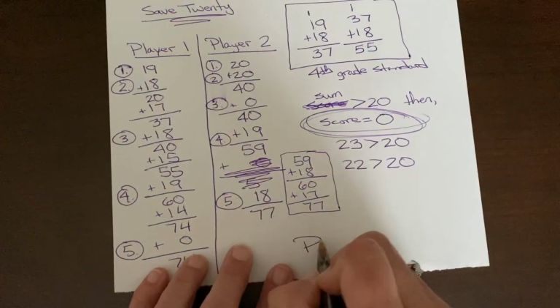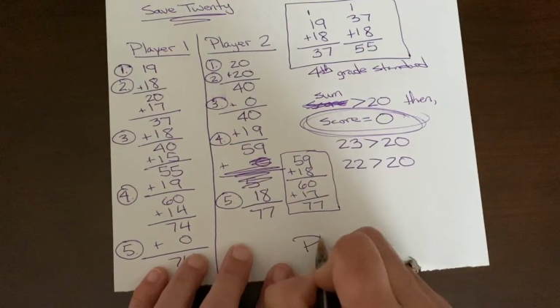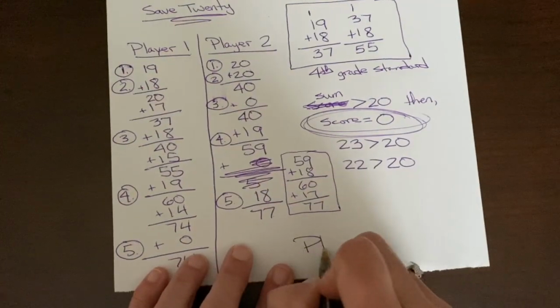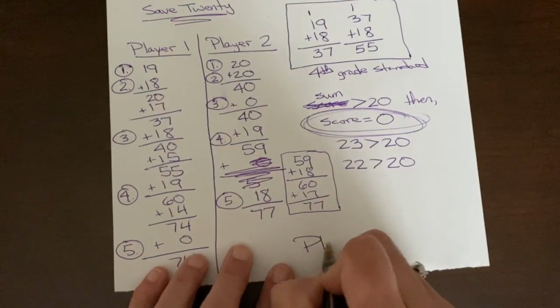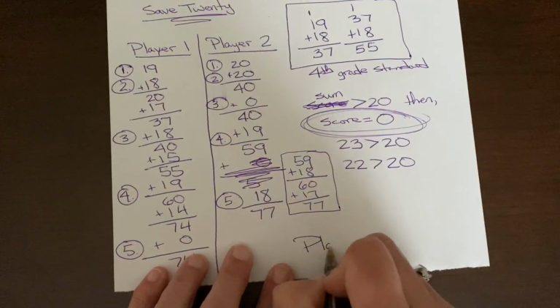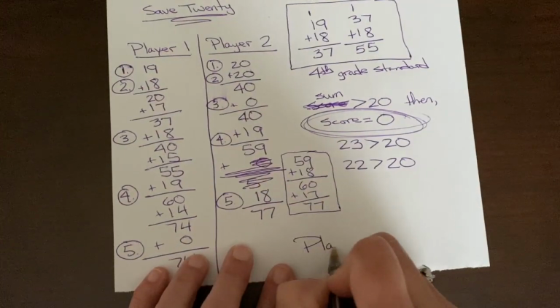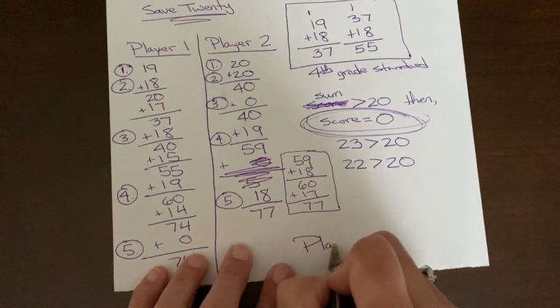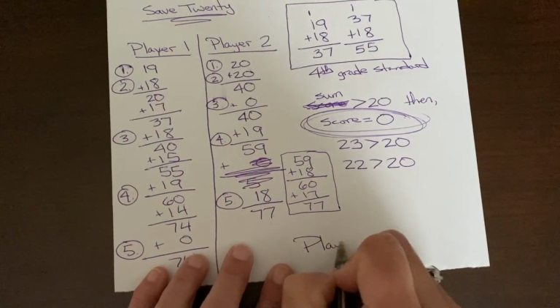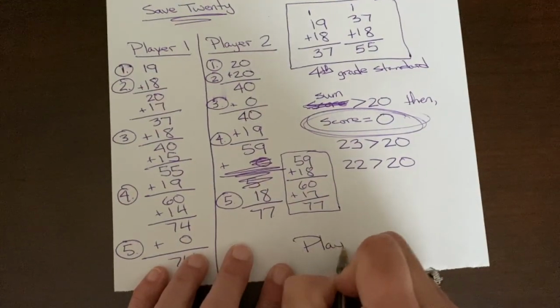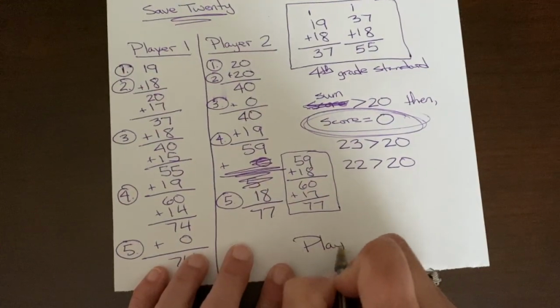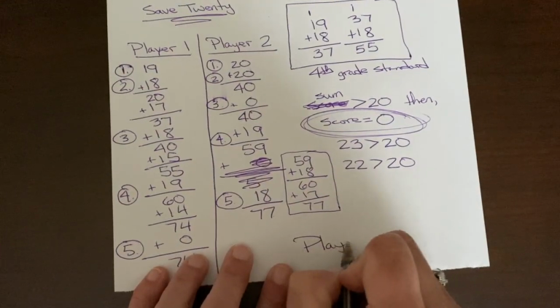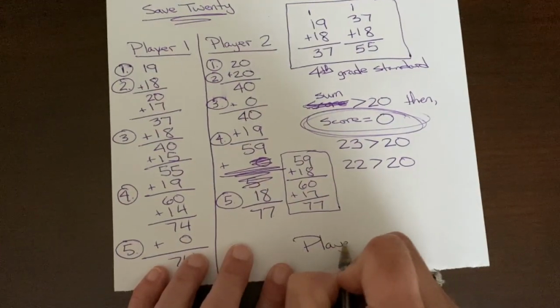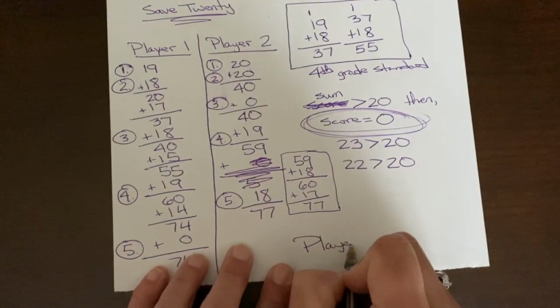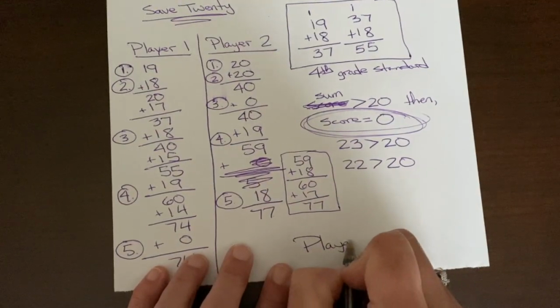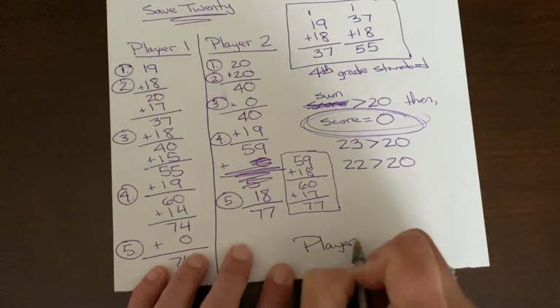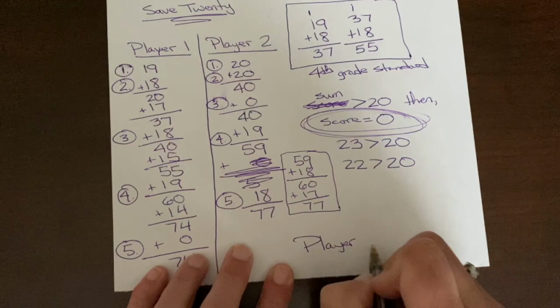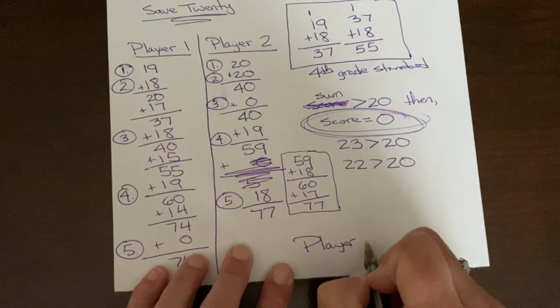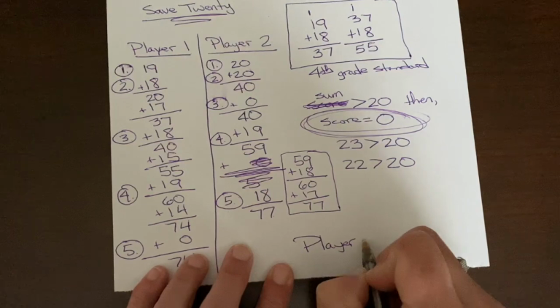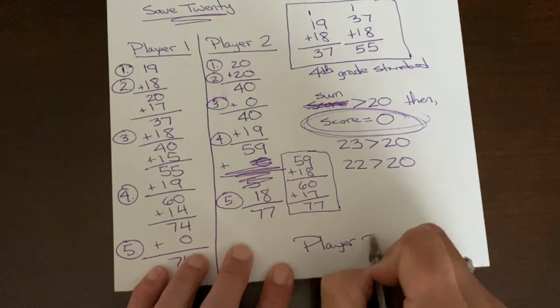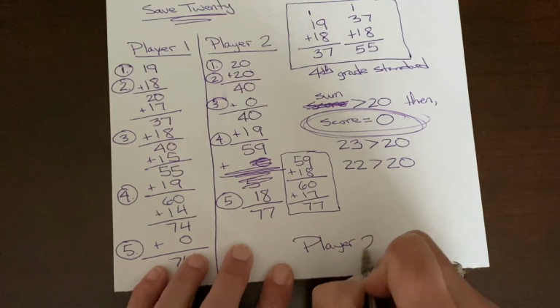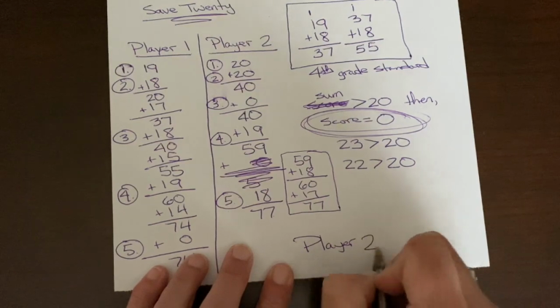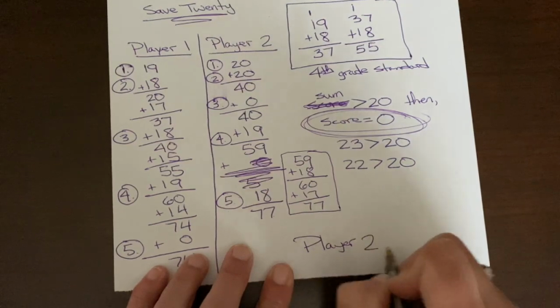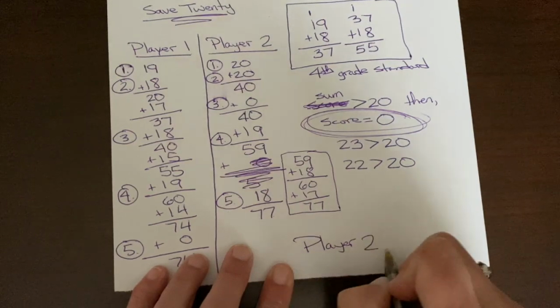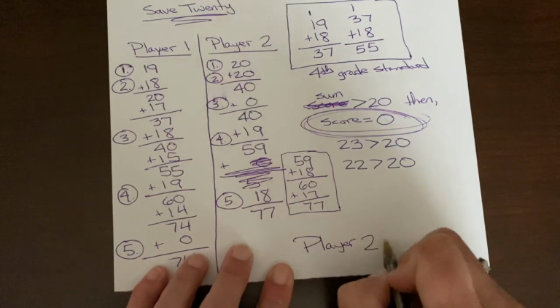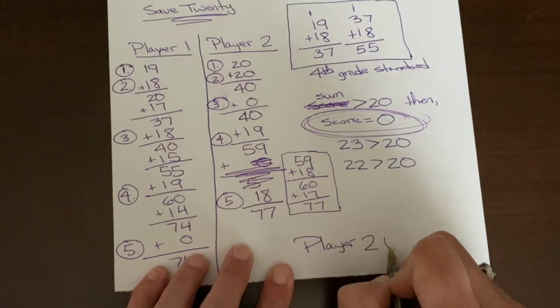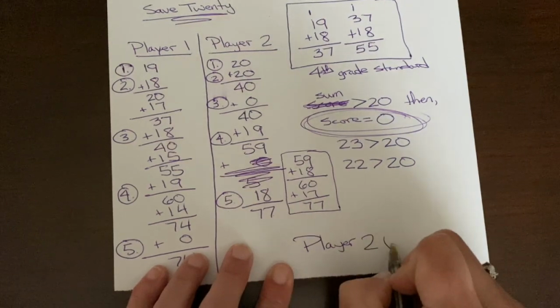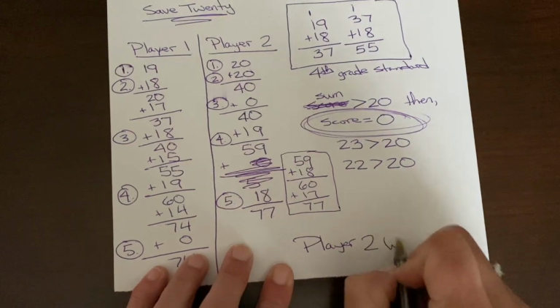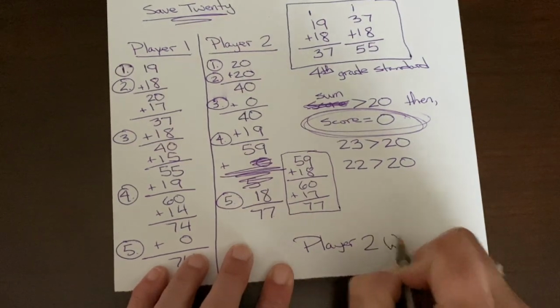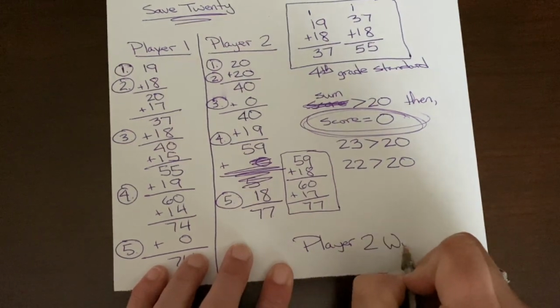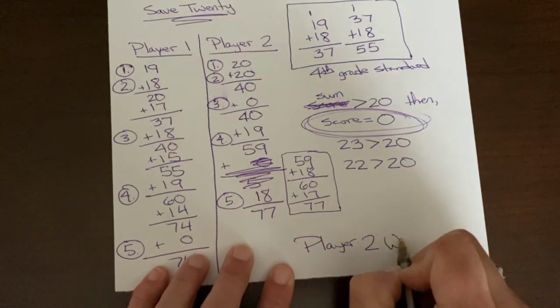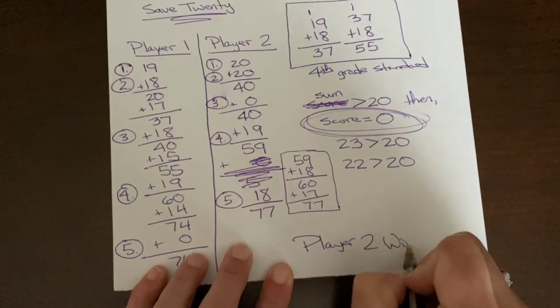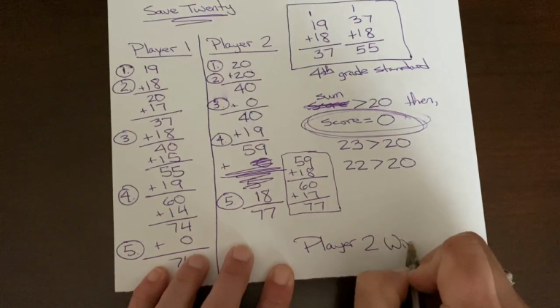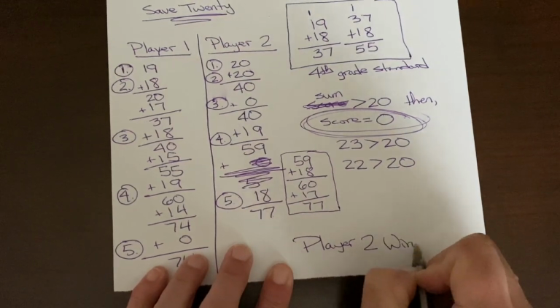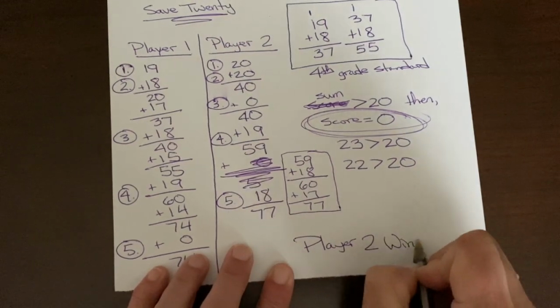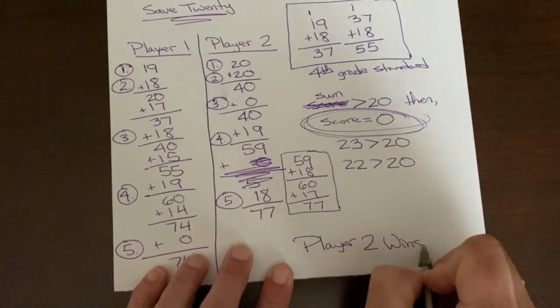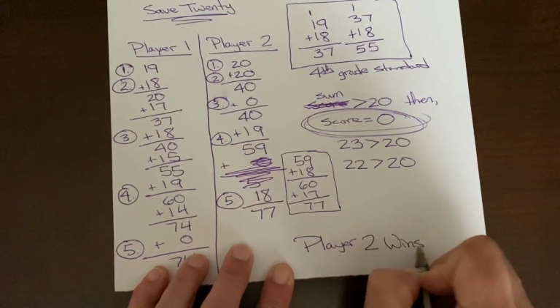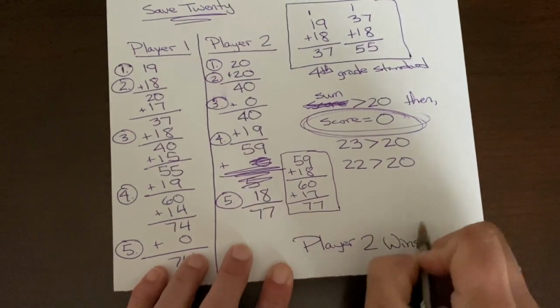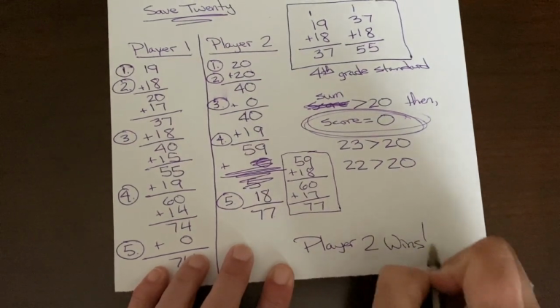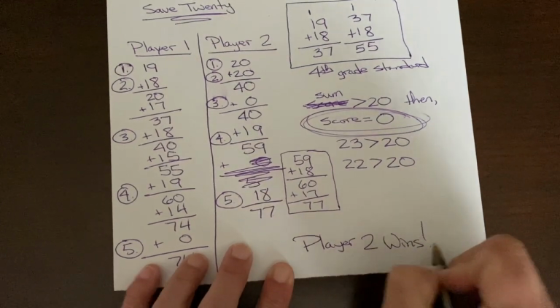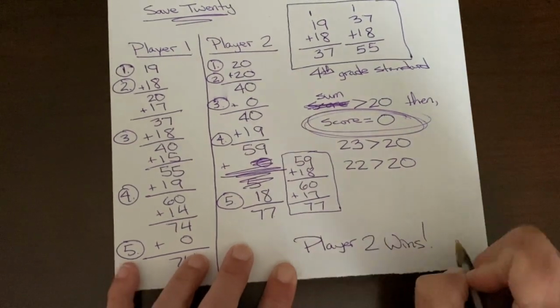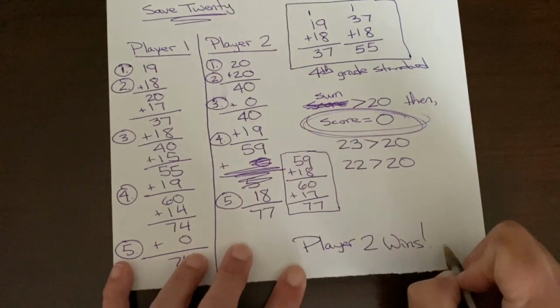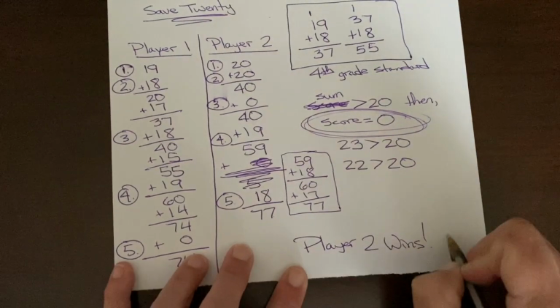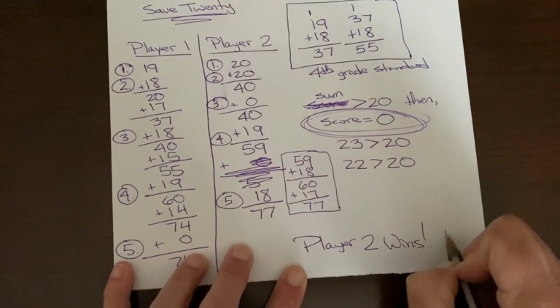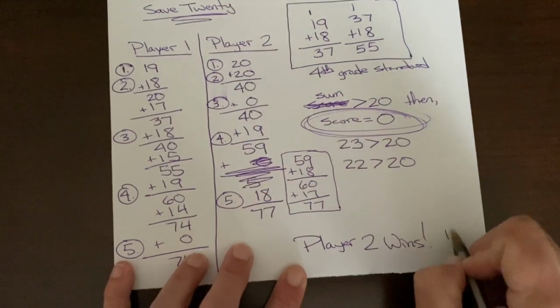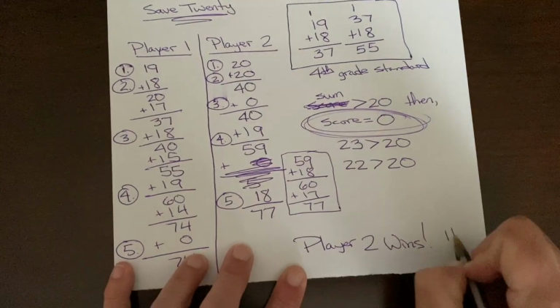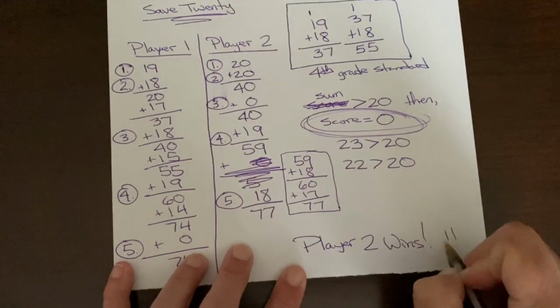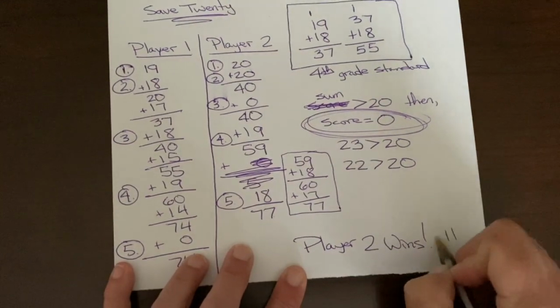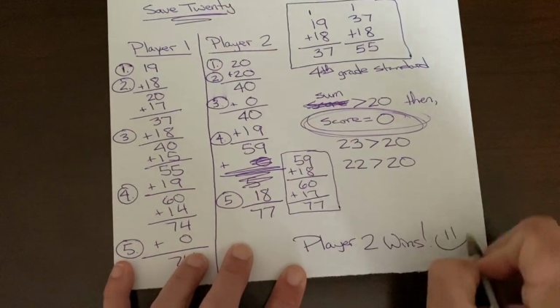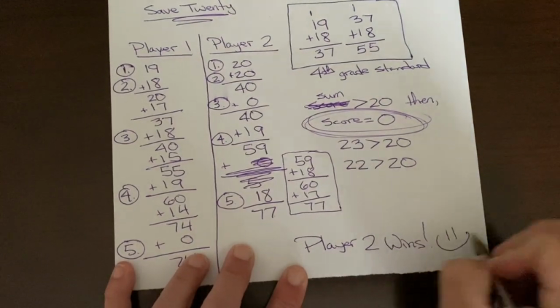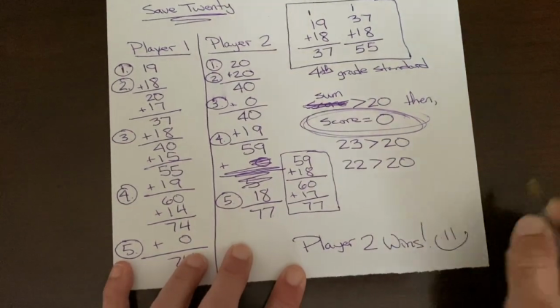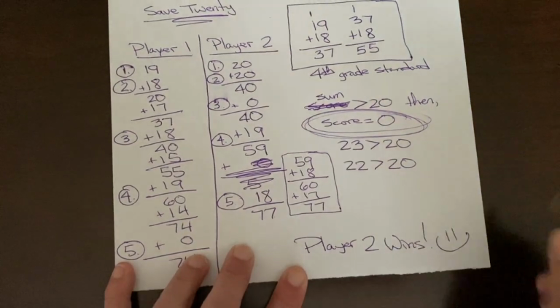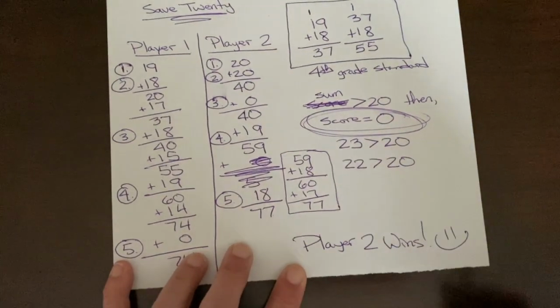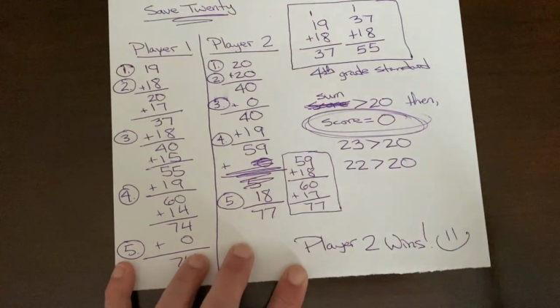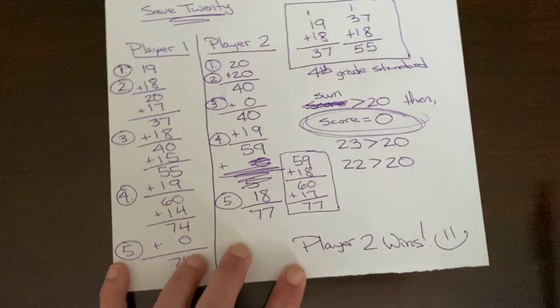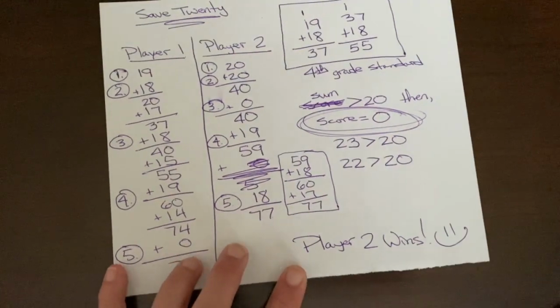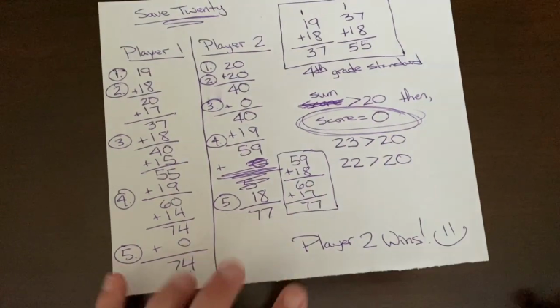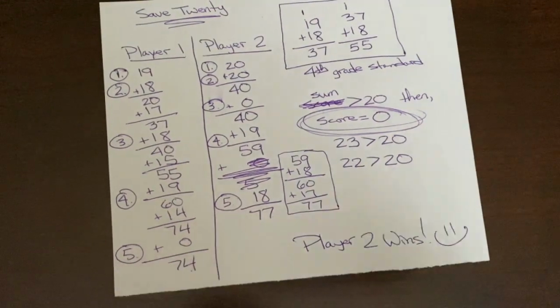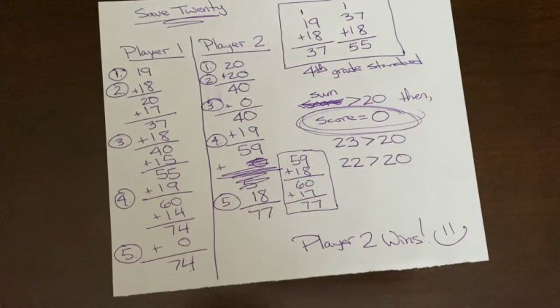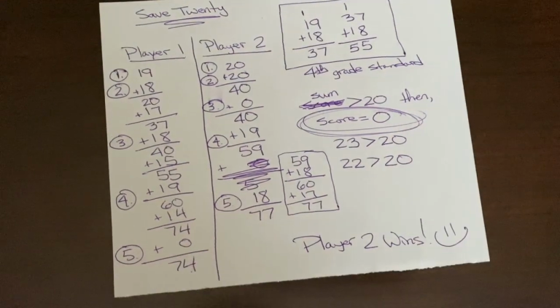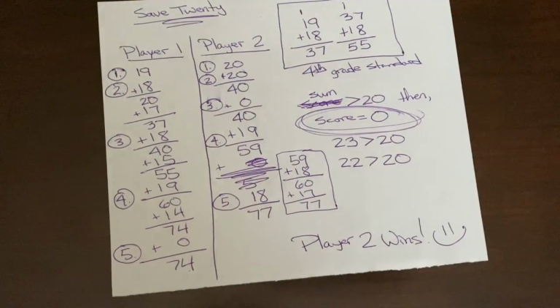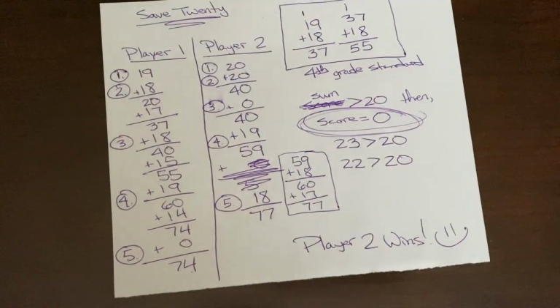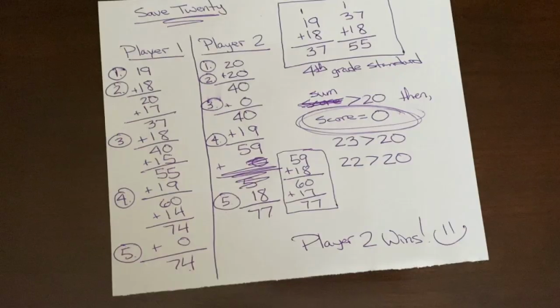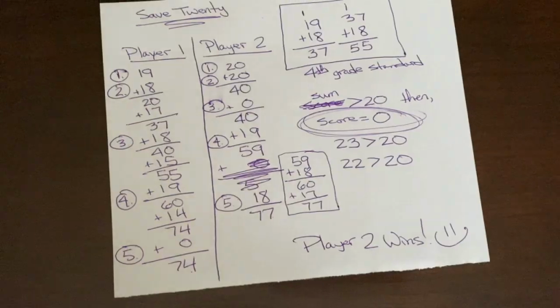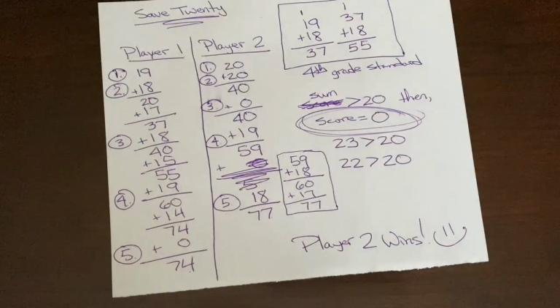Player two wins — and that's how you play Save 20. Enjoy!